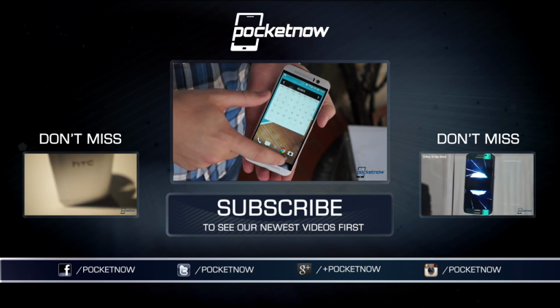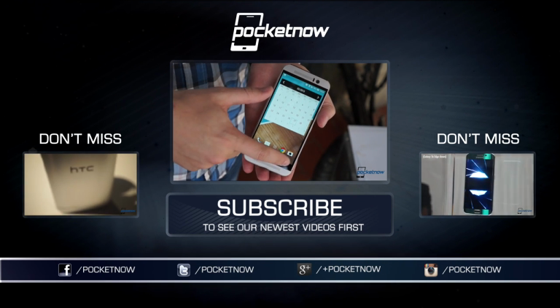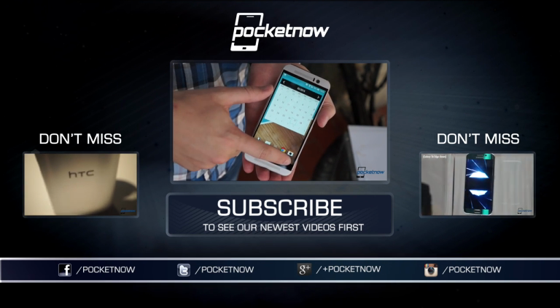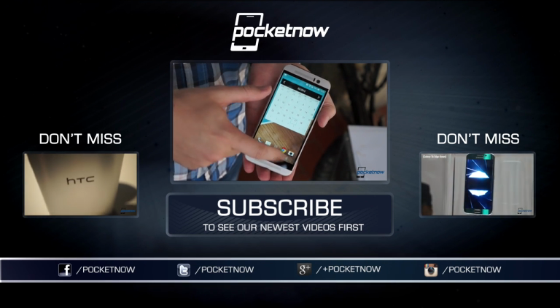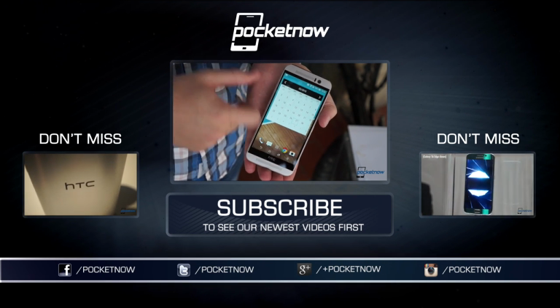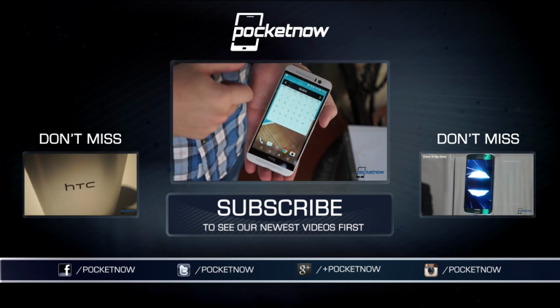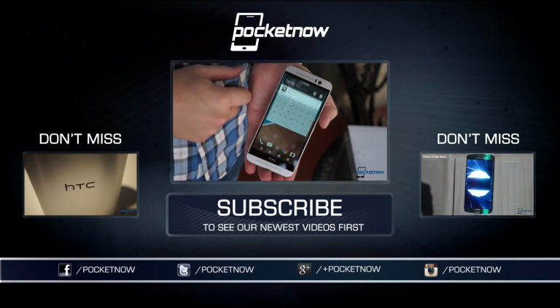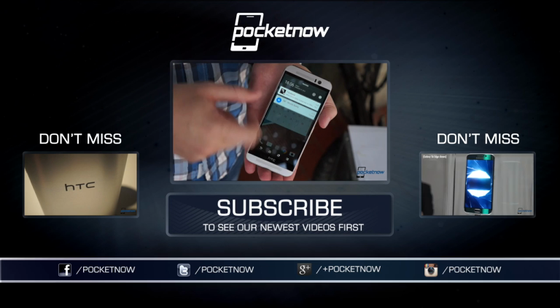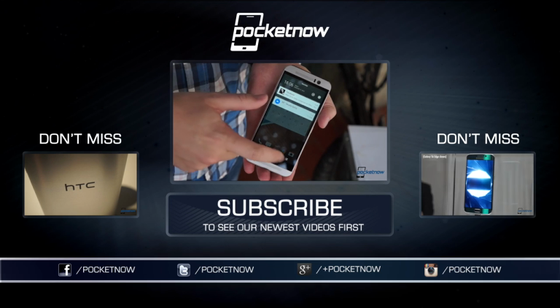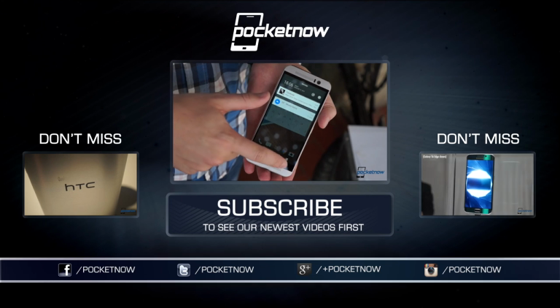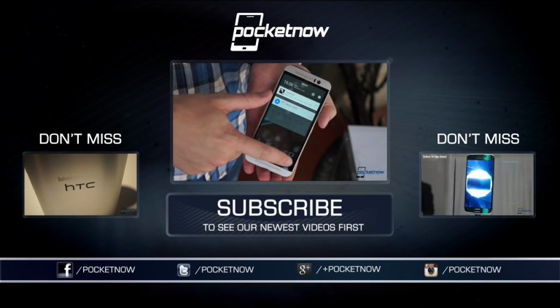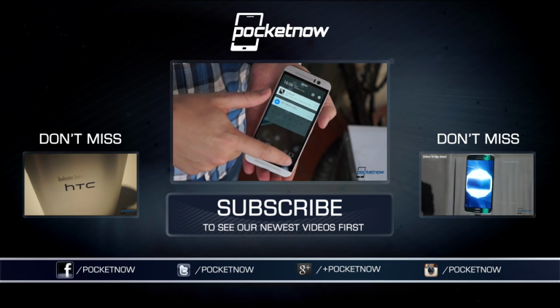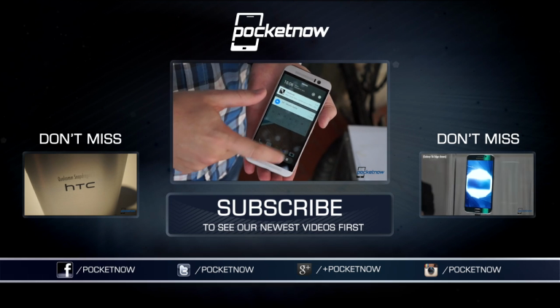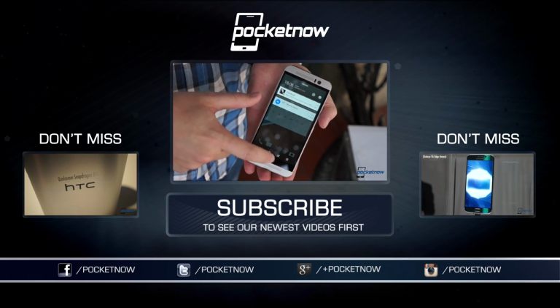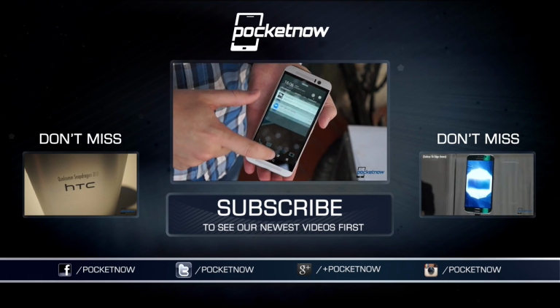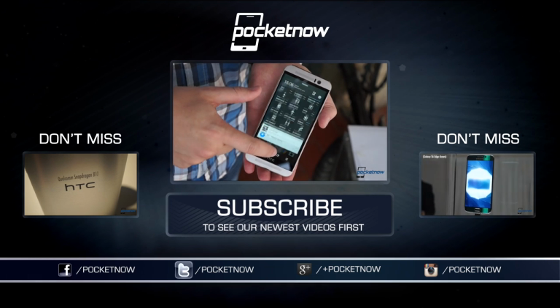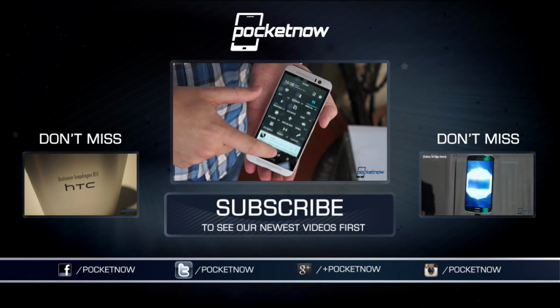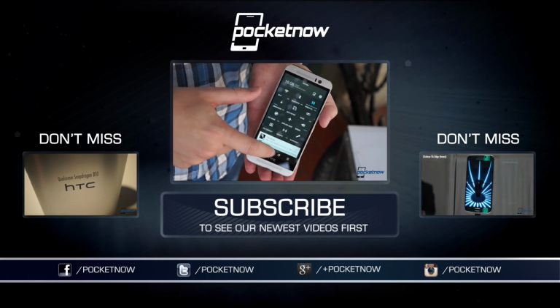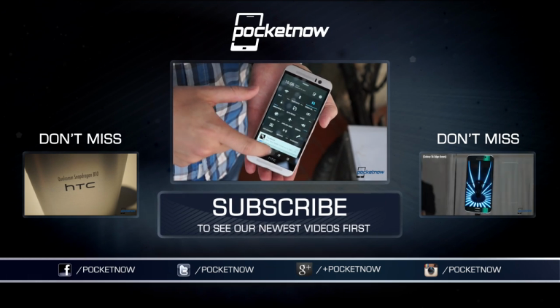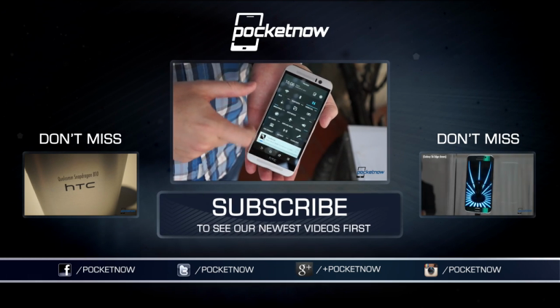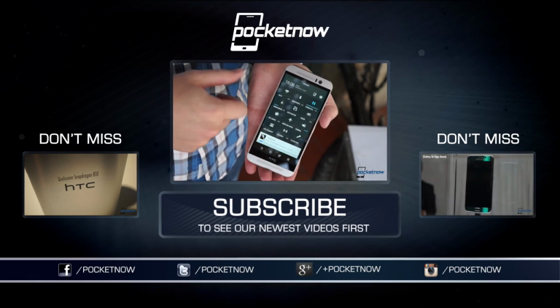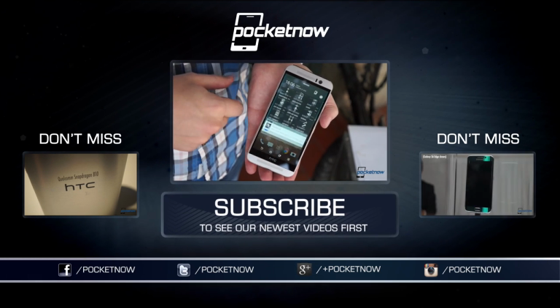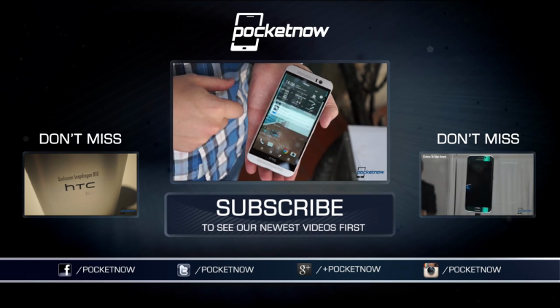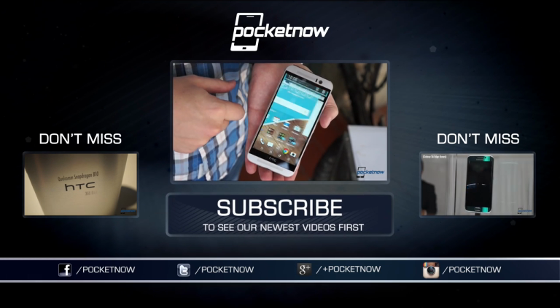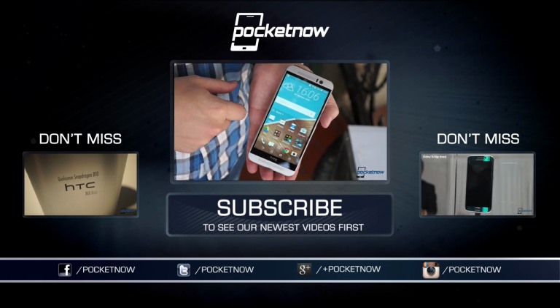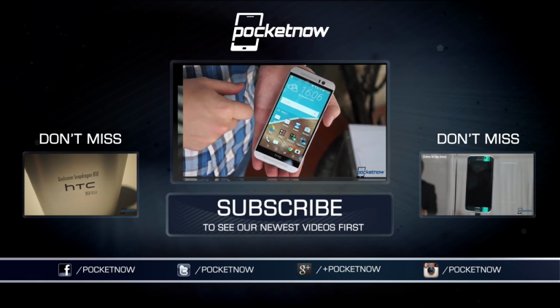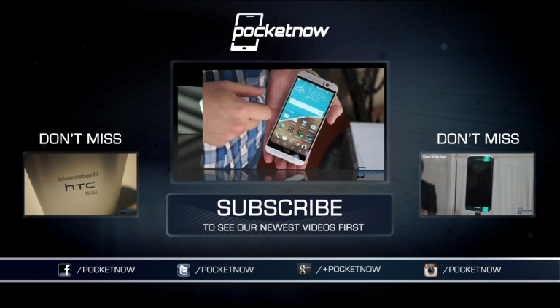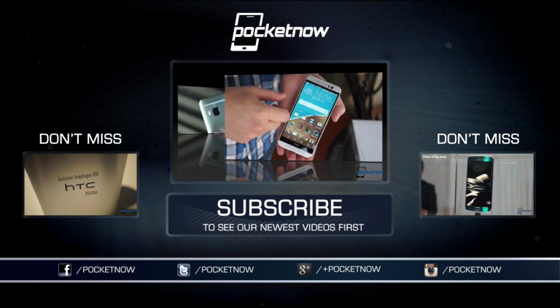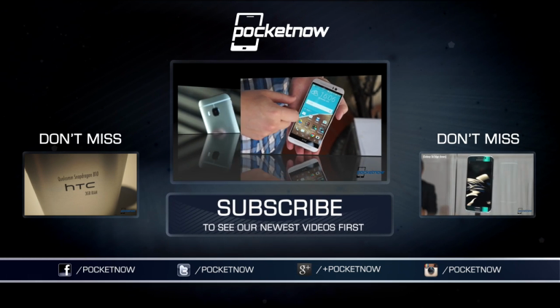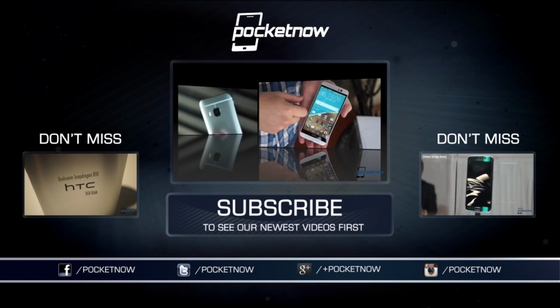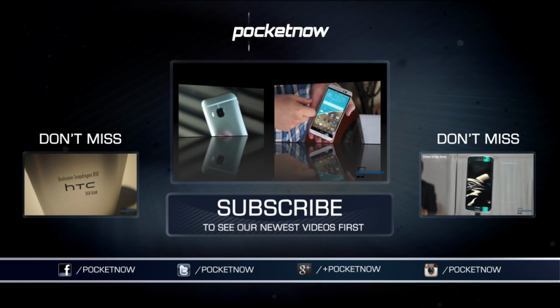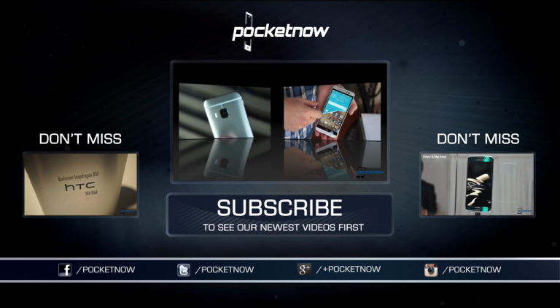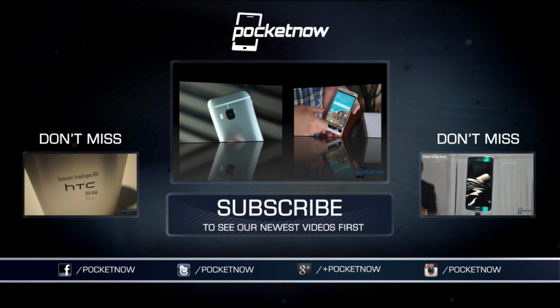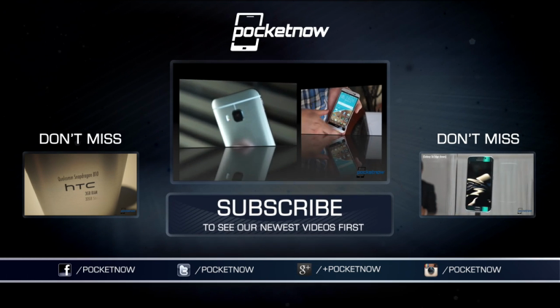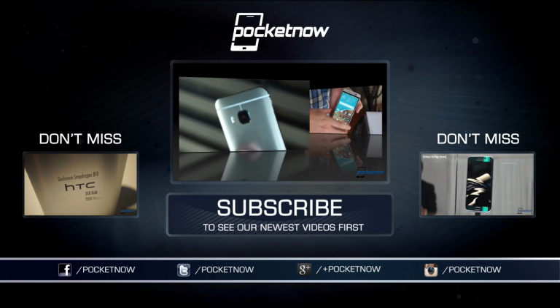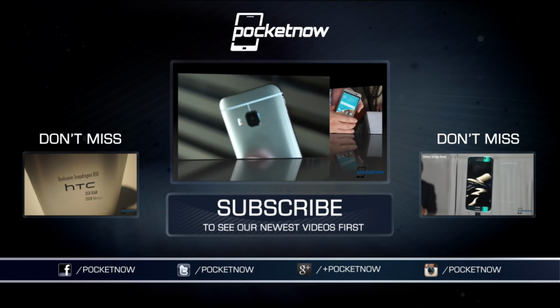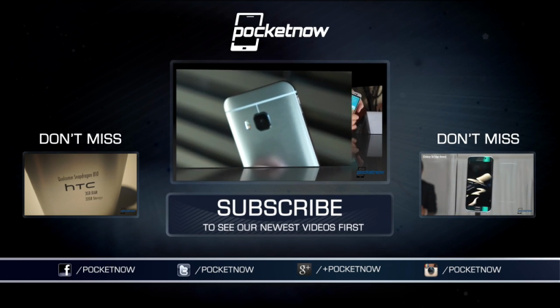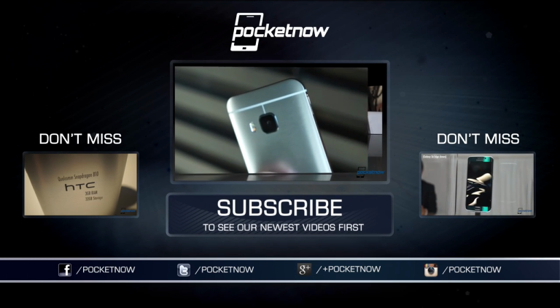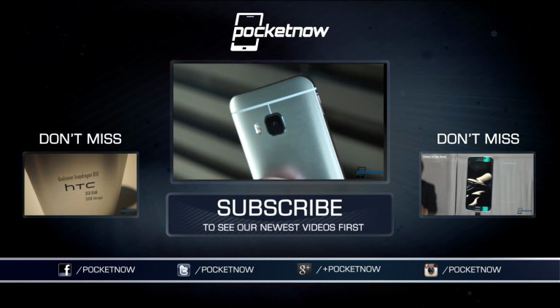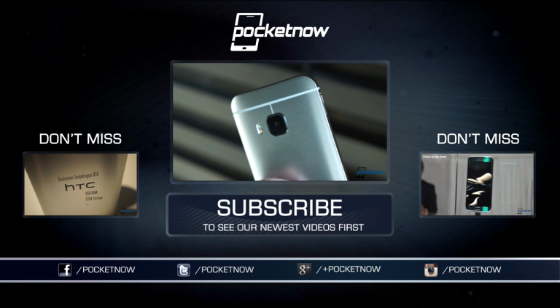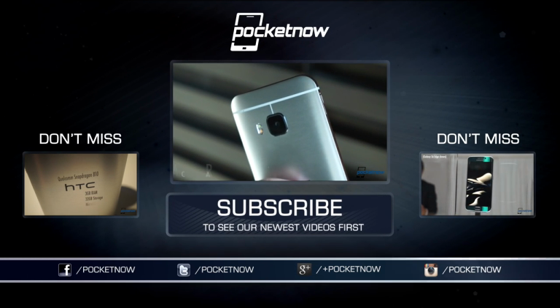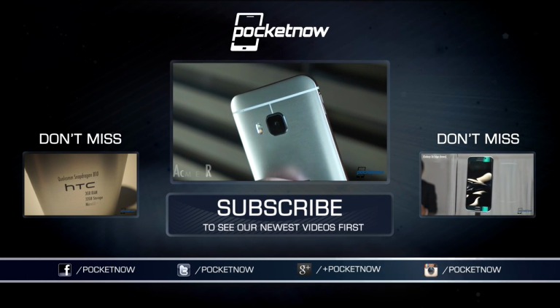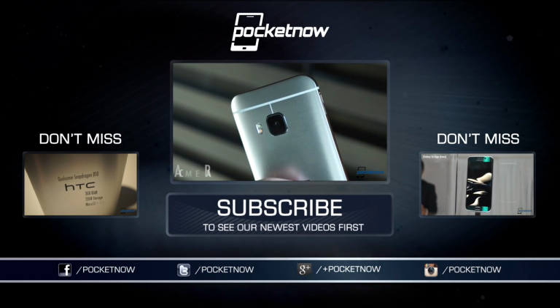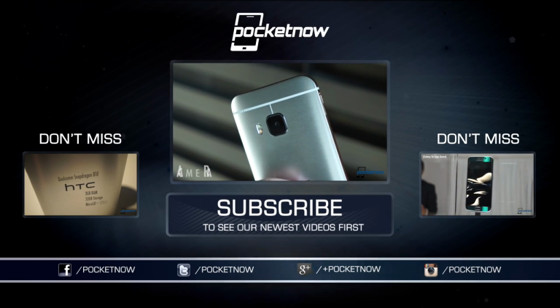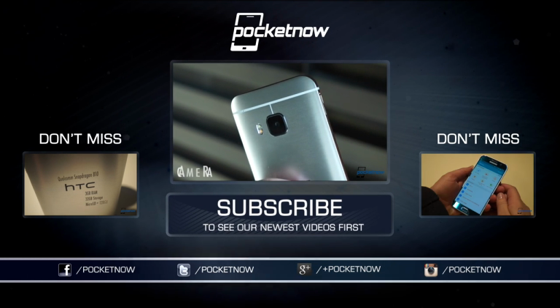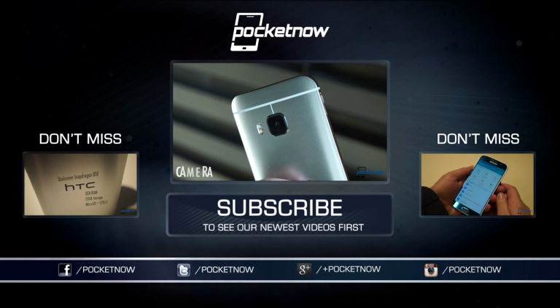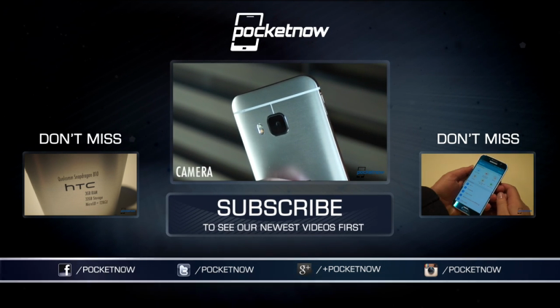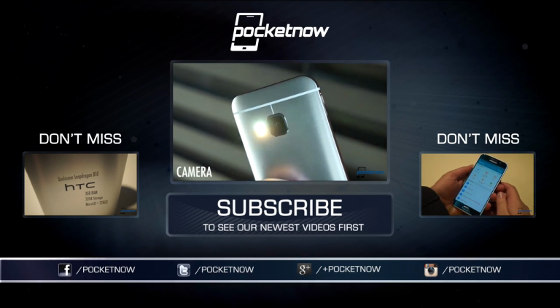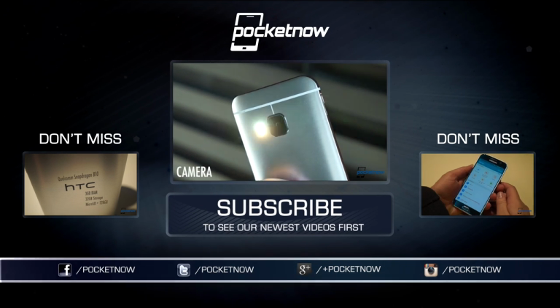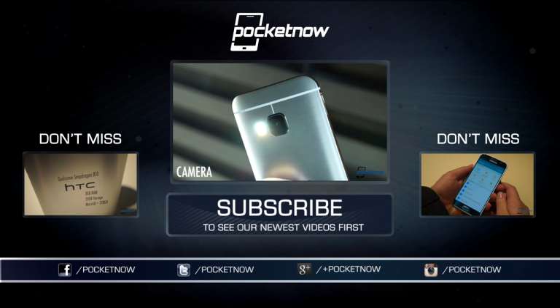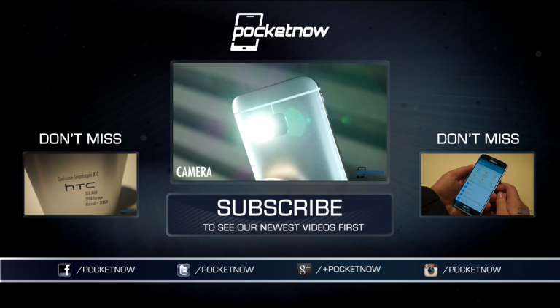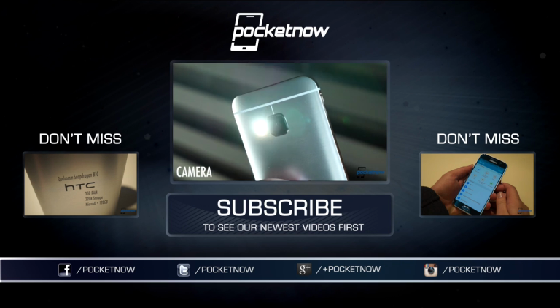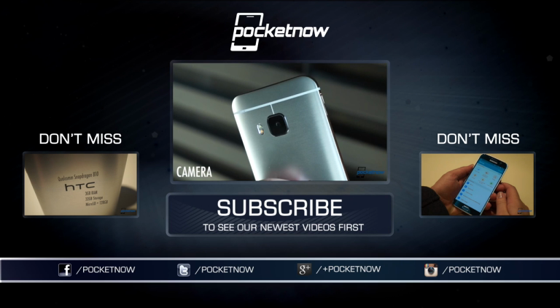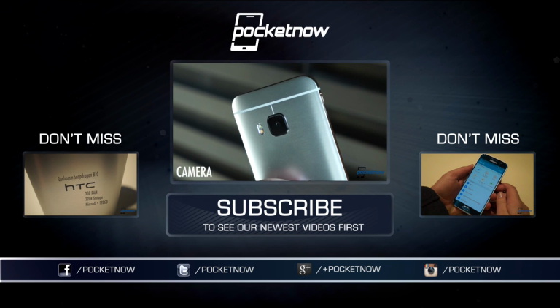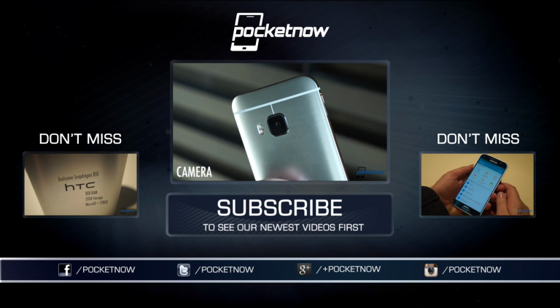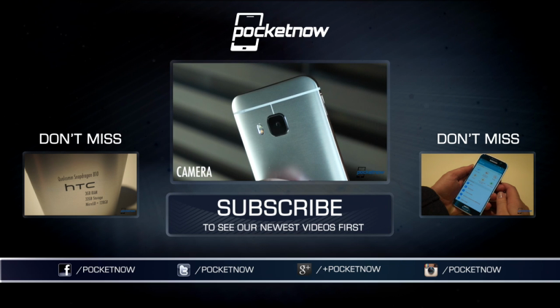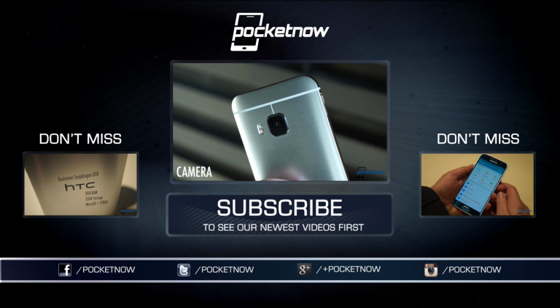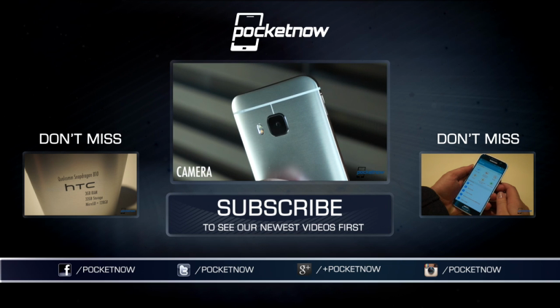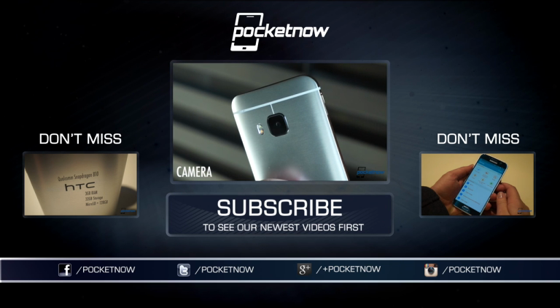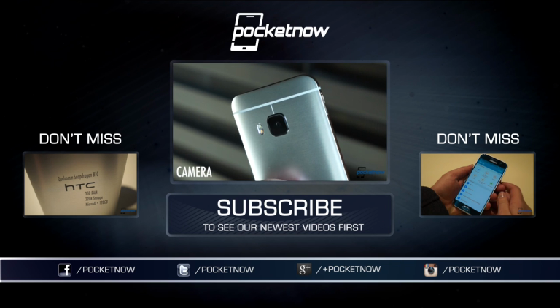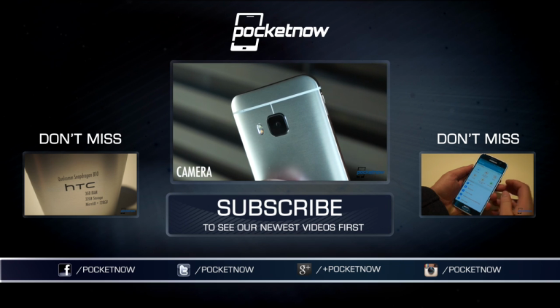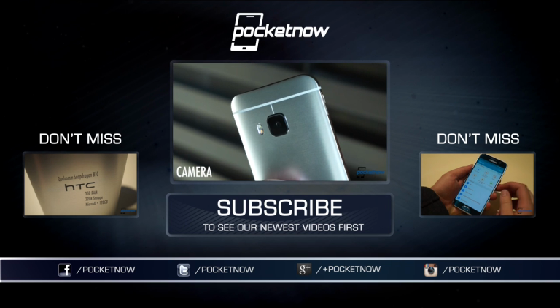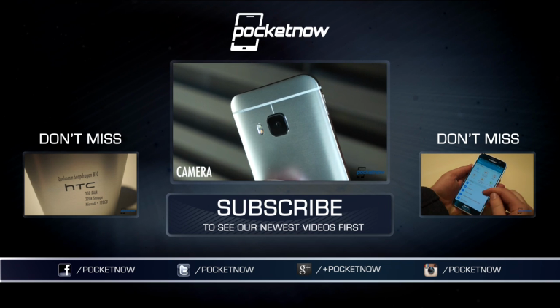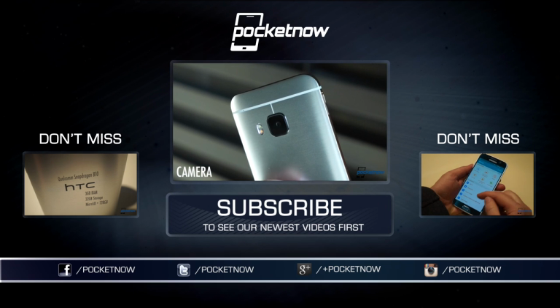Until next time, this has been Michael Fisher, Captain Twofones on Twitter, backed up by Anton and Jaime, from Barcelona, for Pocketnow. Thanks for watching.